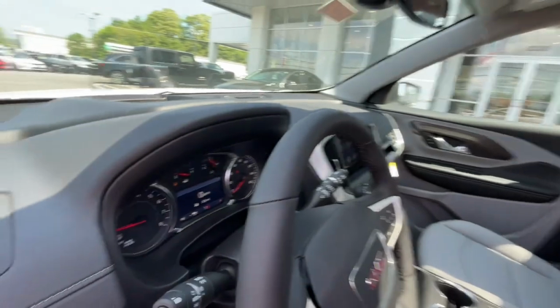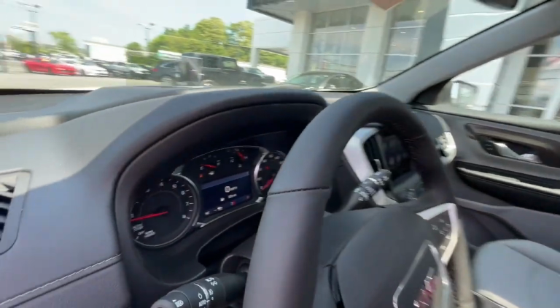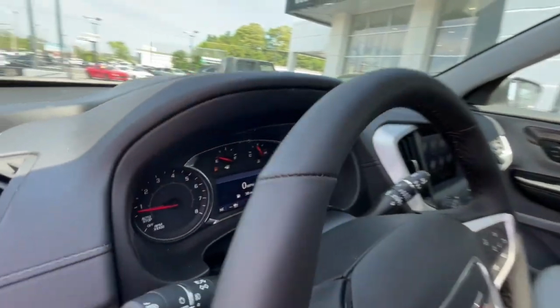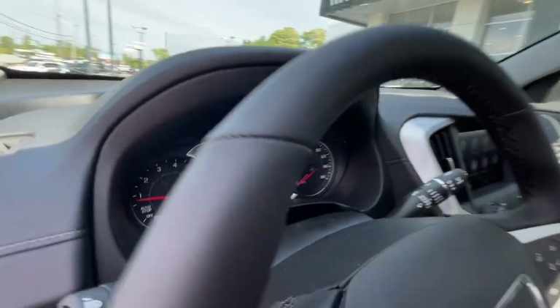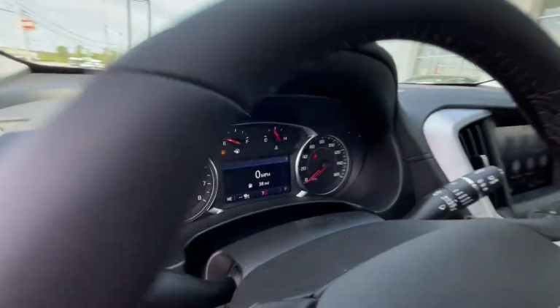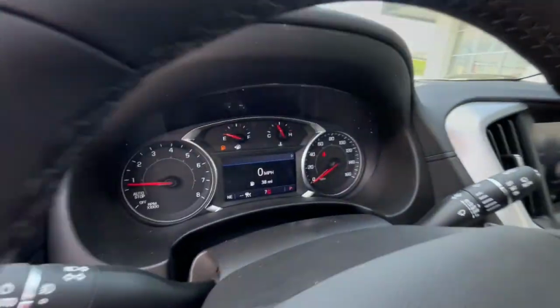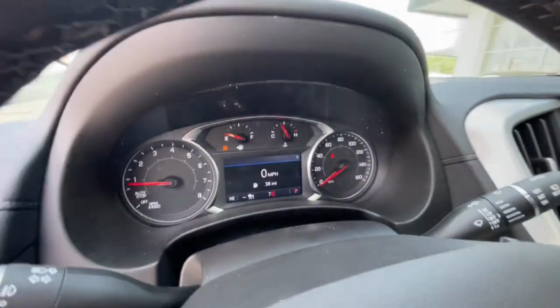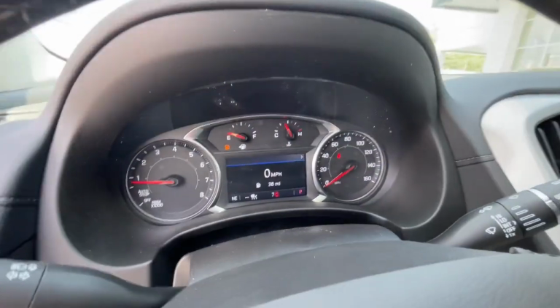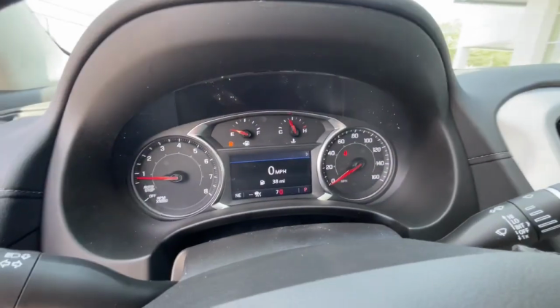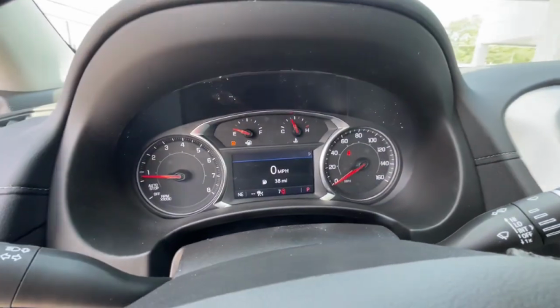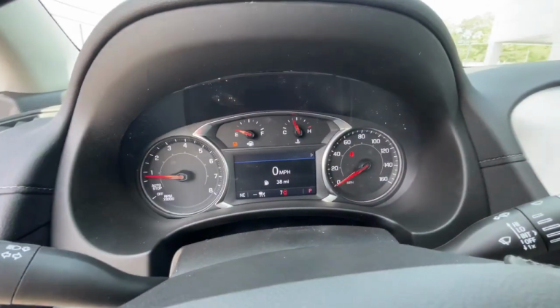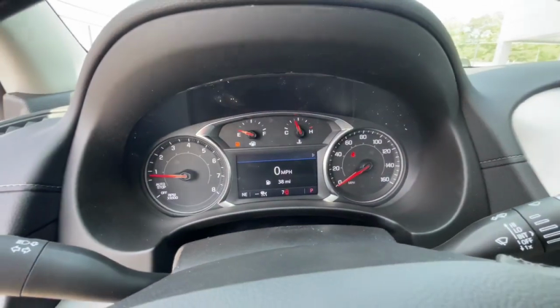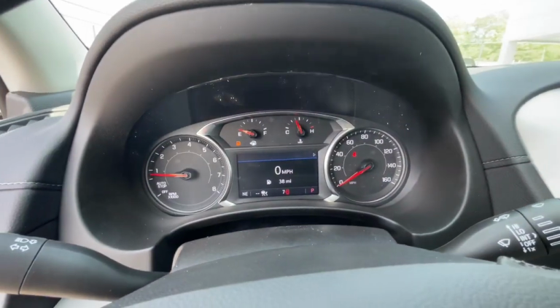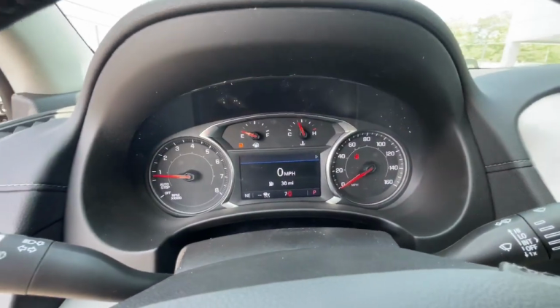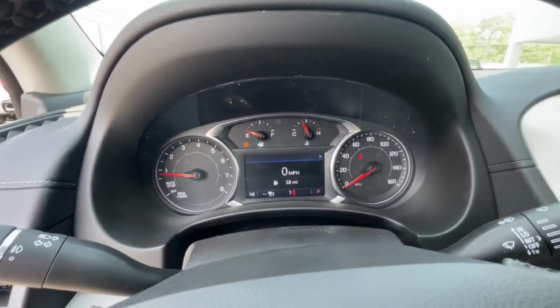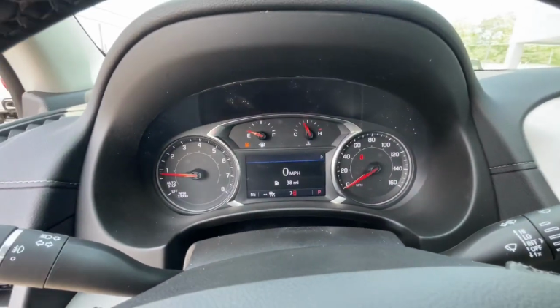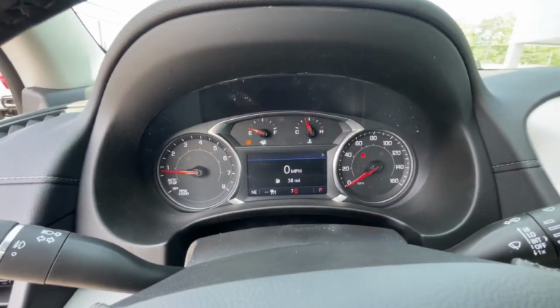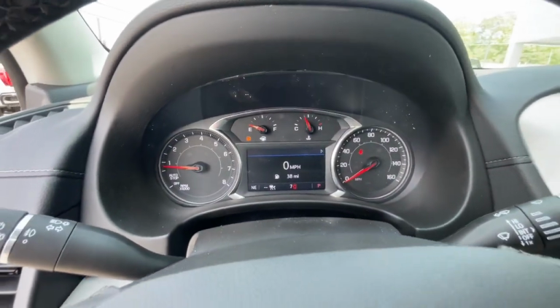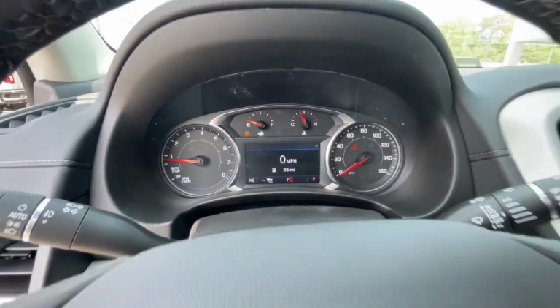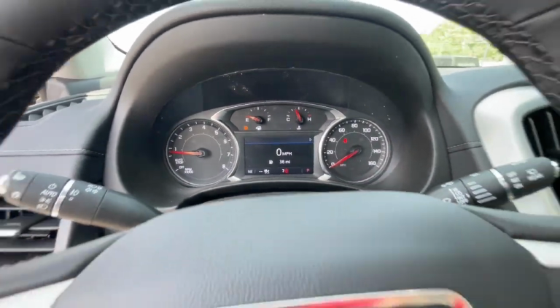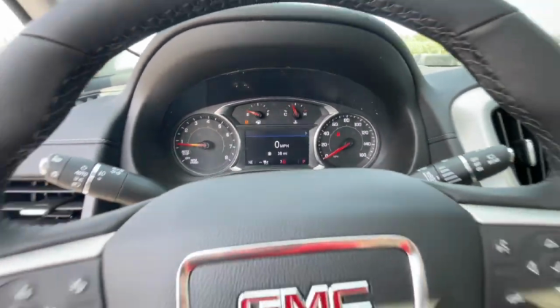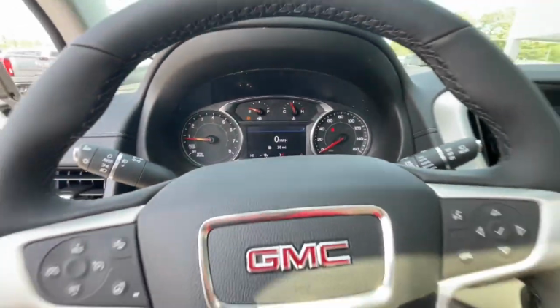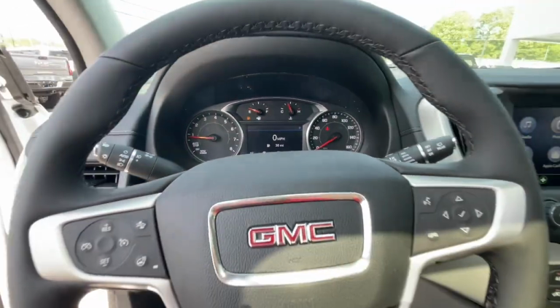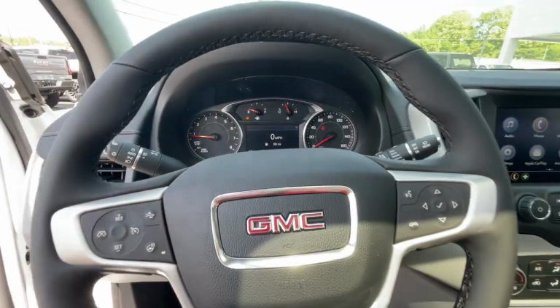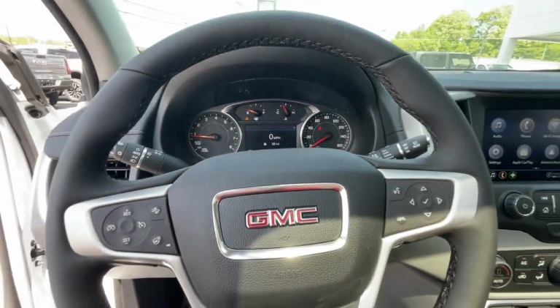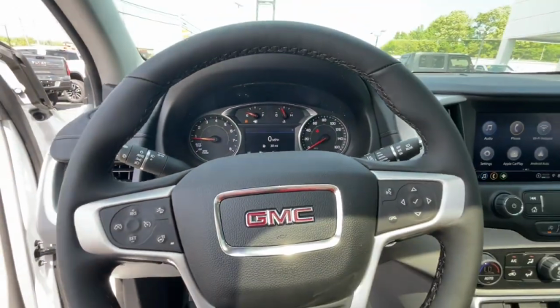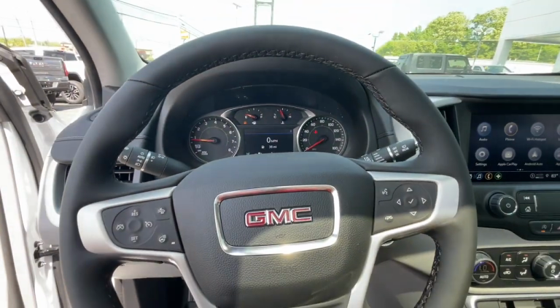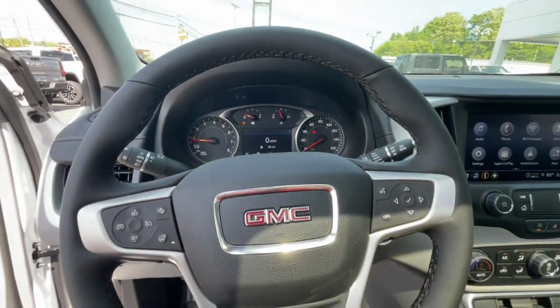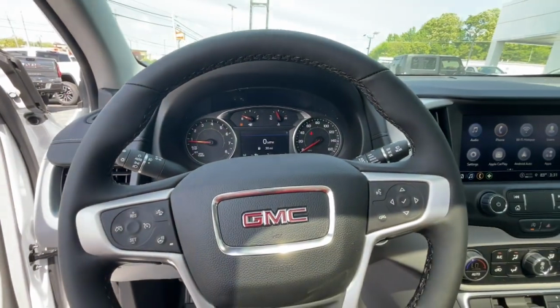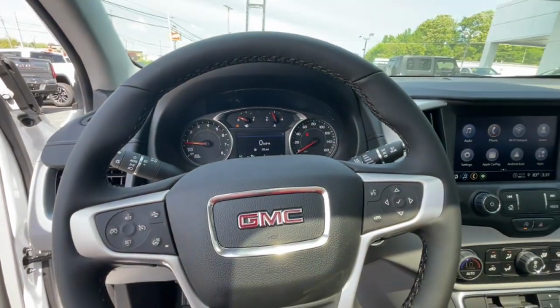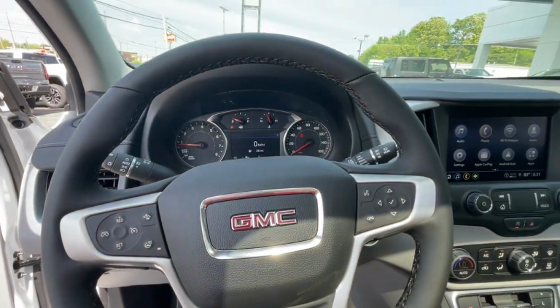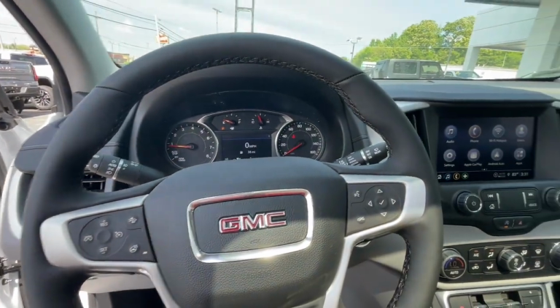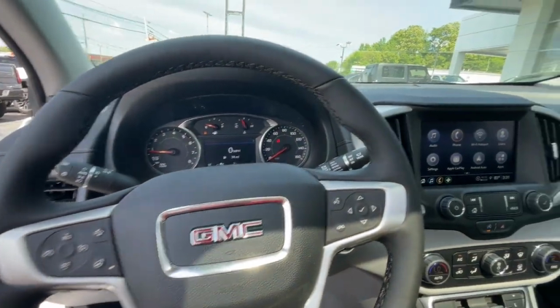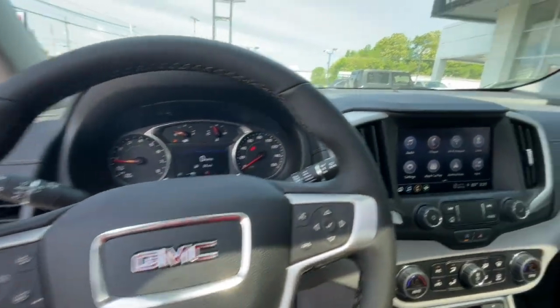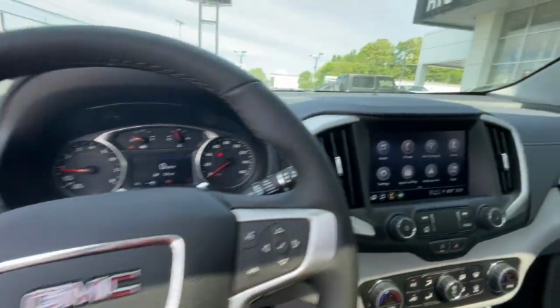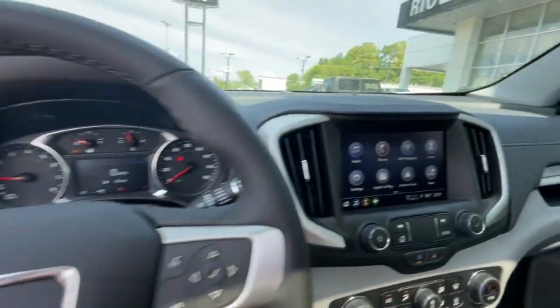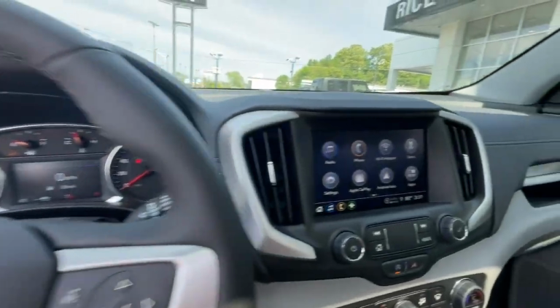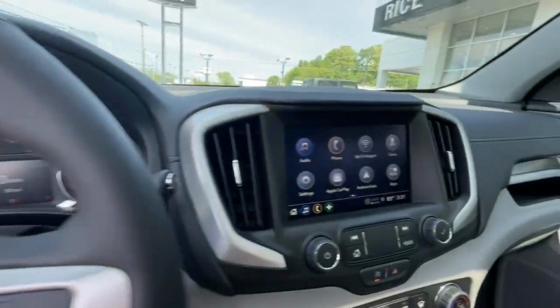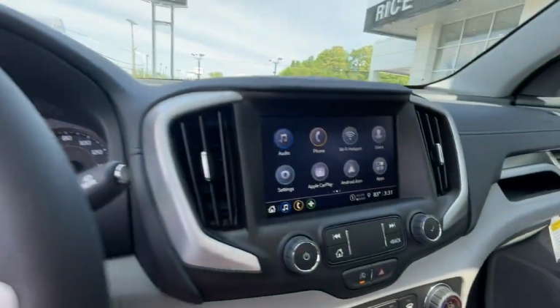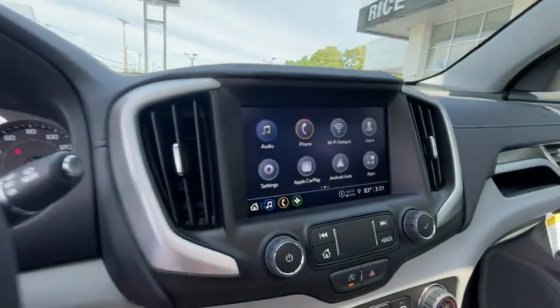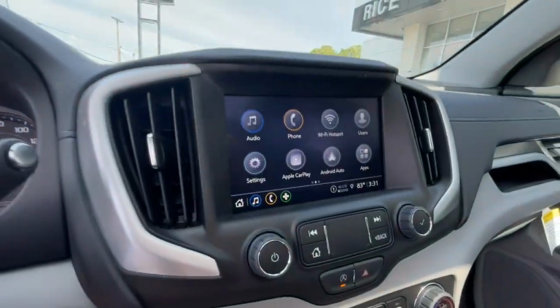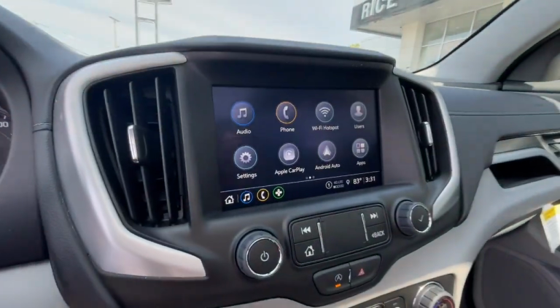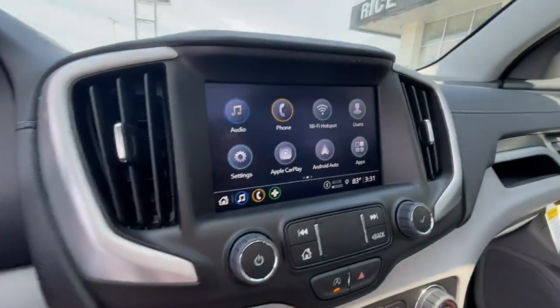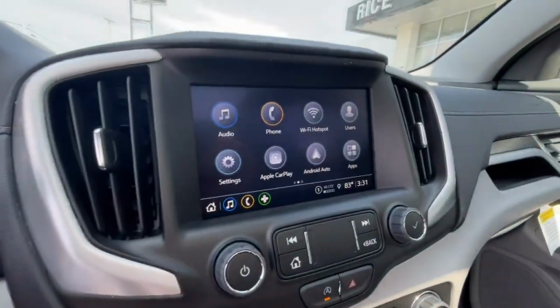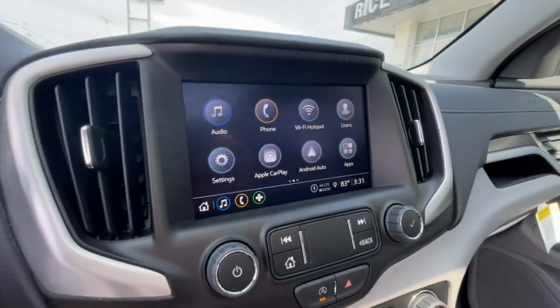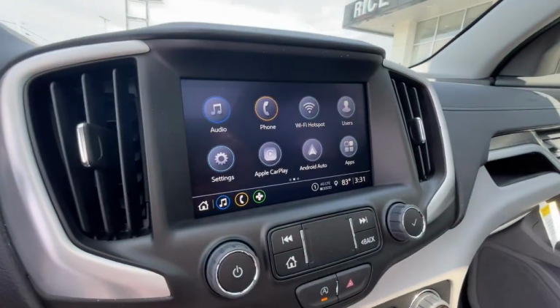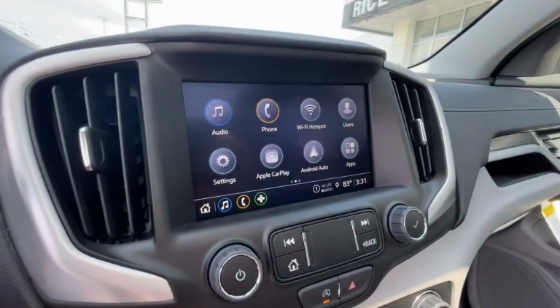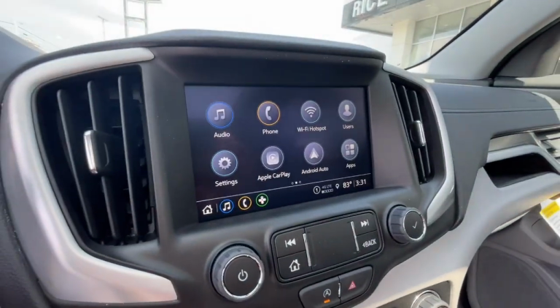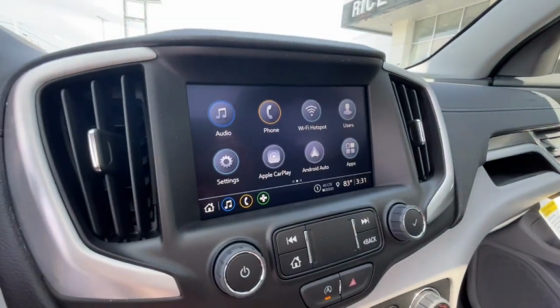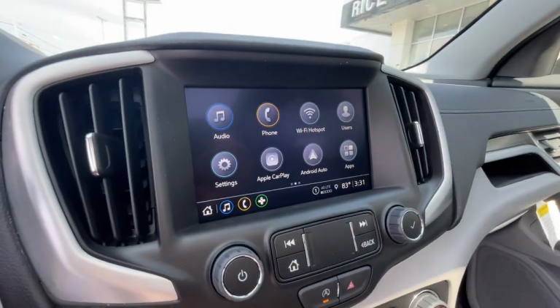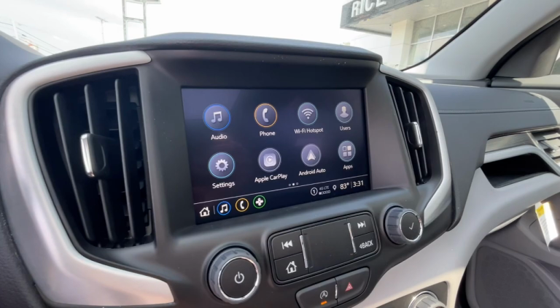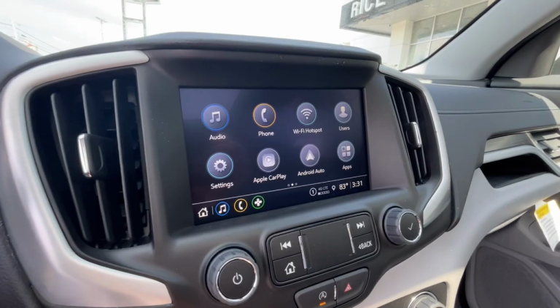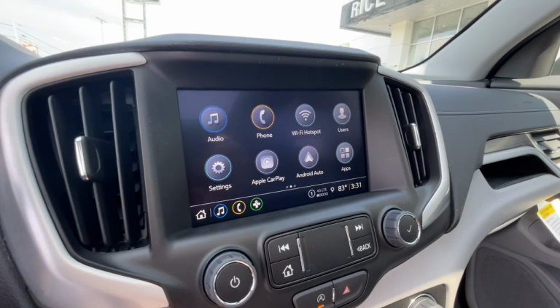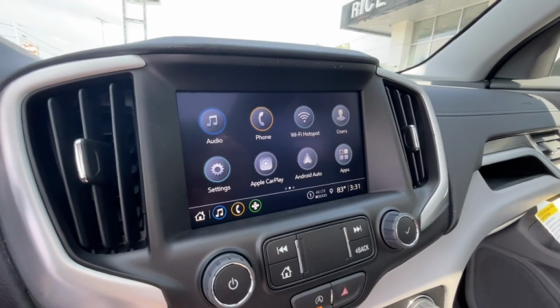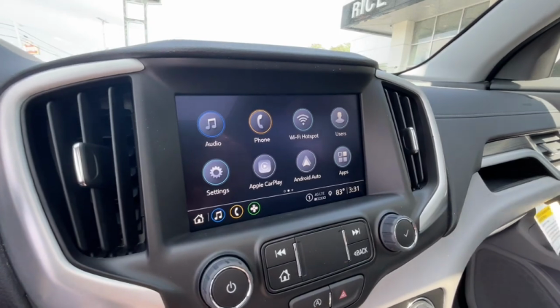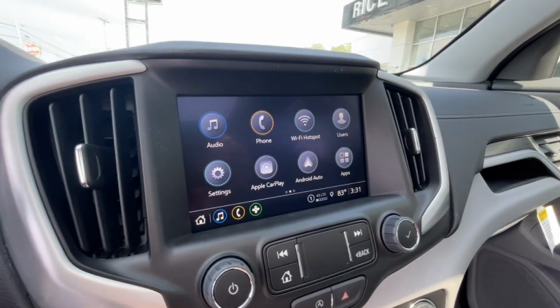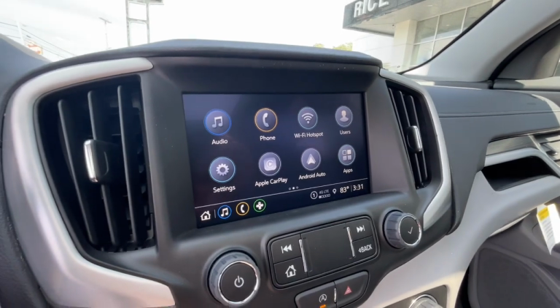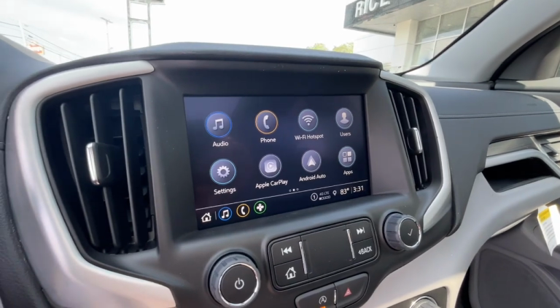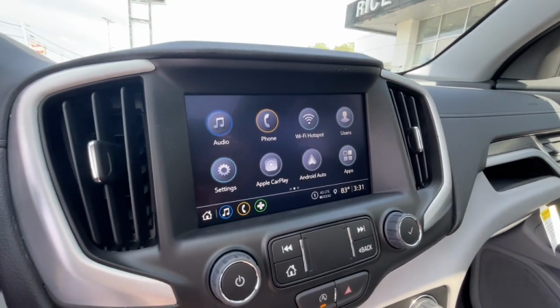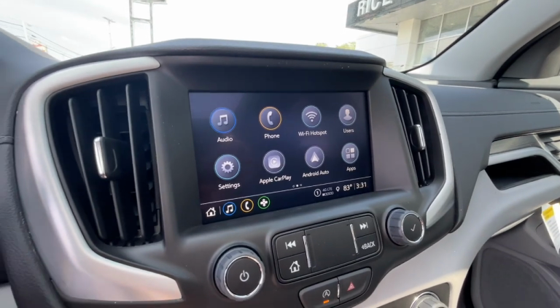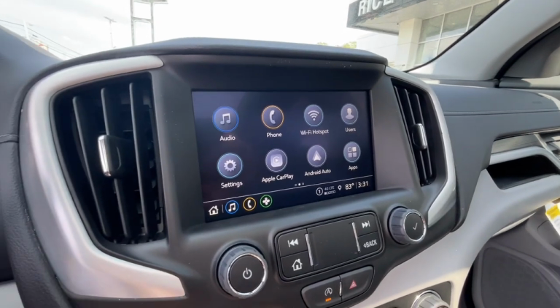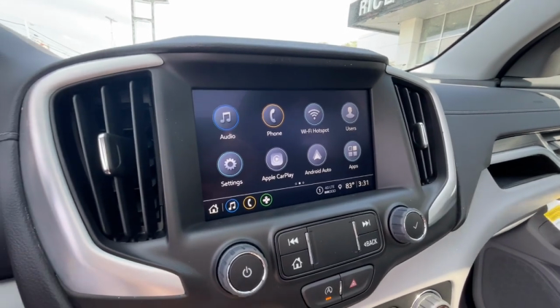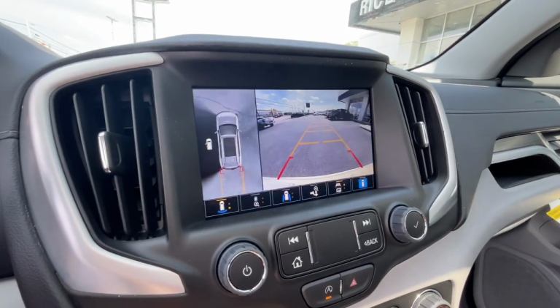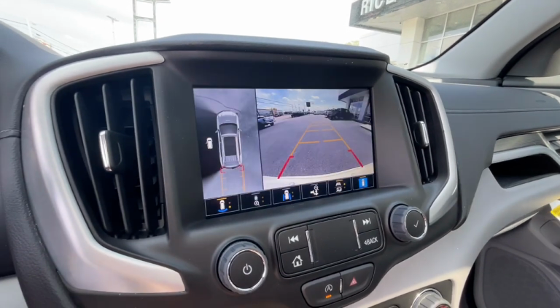Keyless entry, satellite radio, power passenger seat, adaptive cruise control, and heated mirrors.